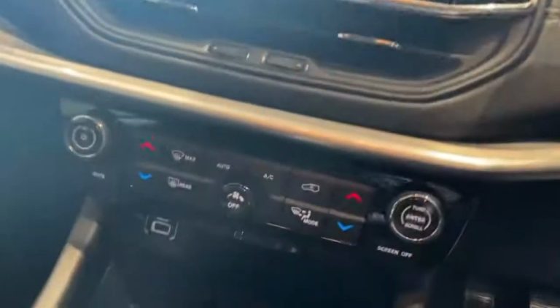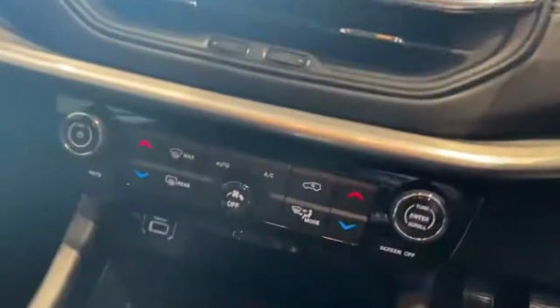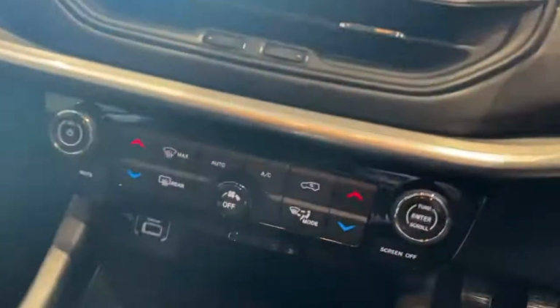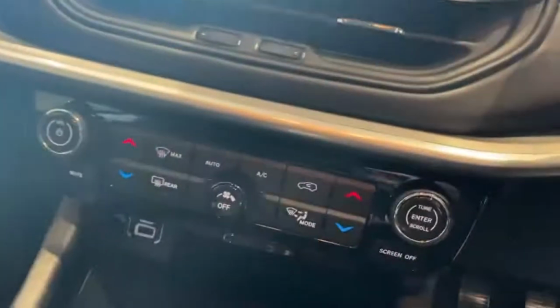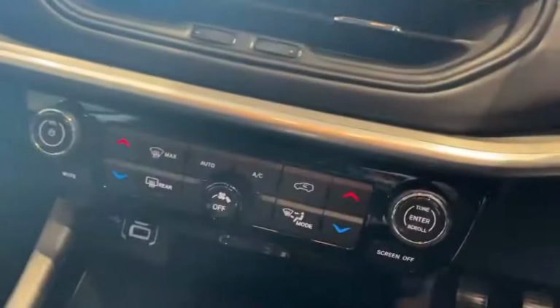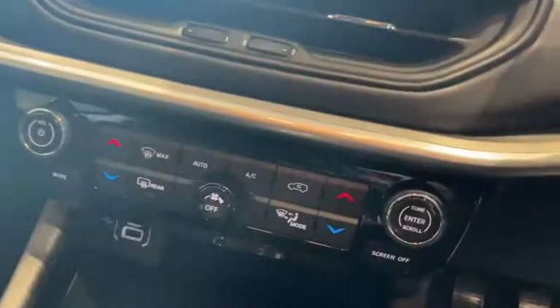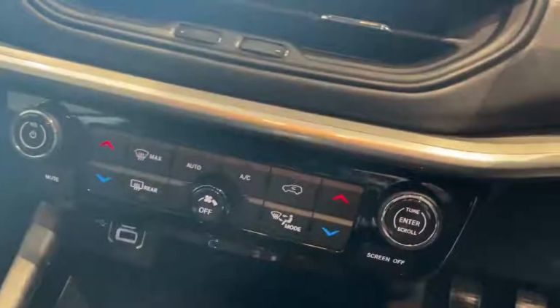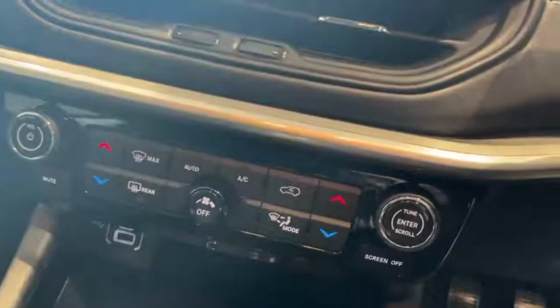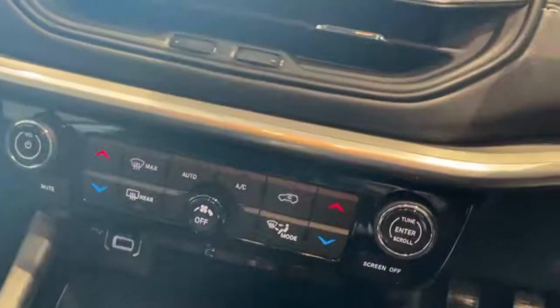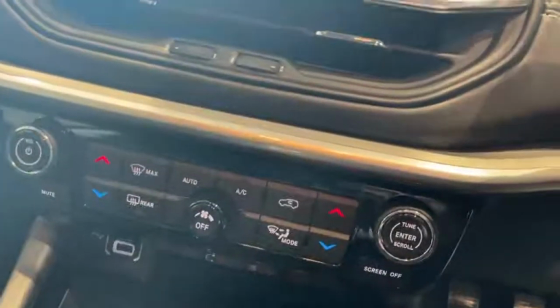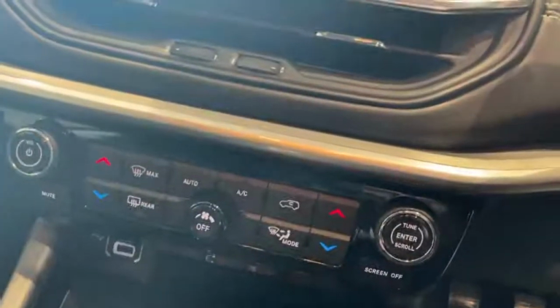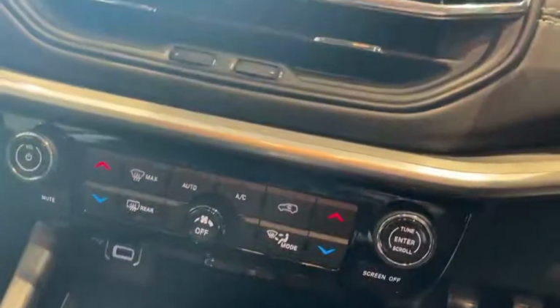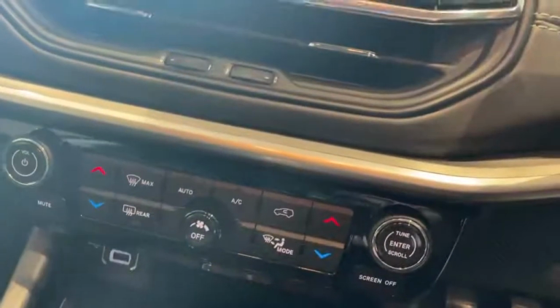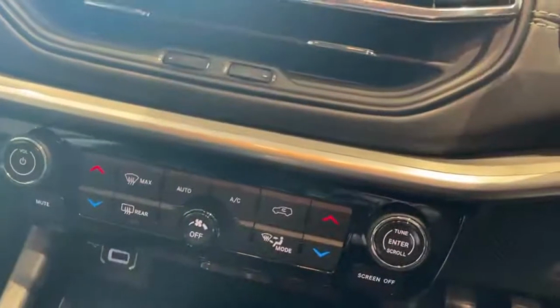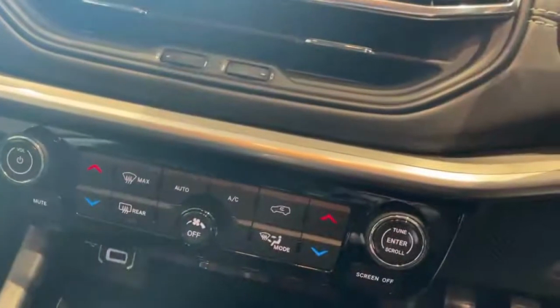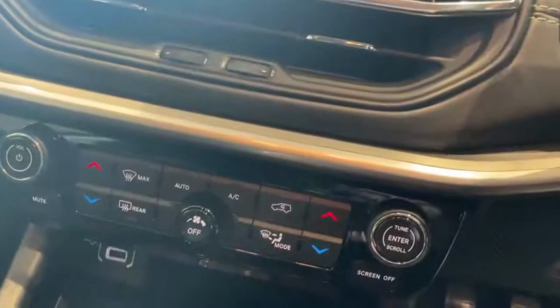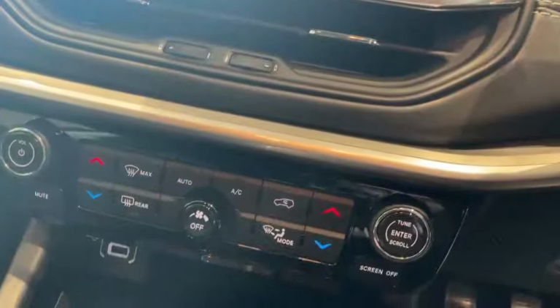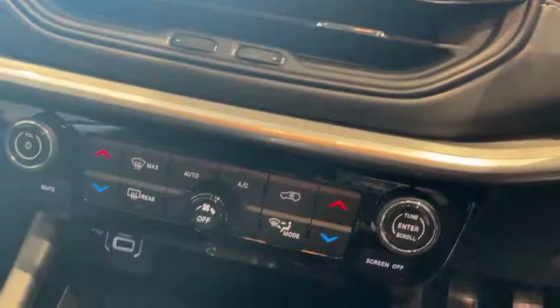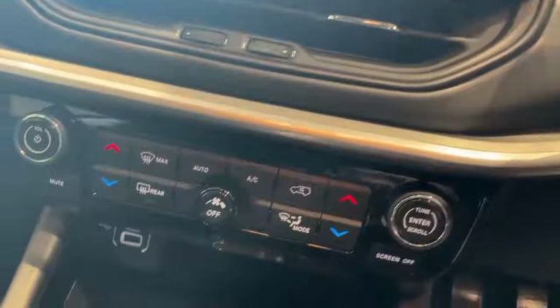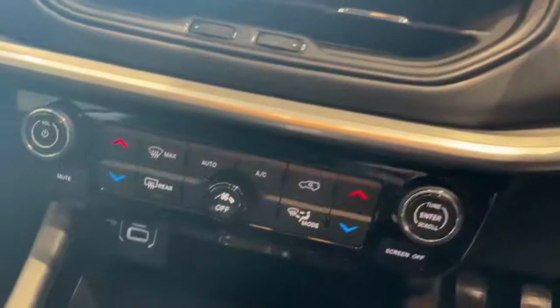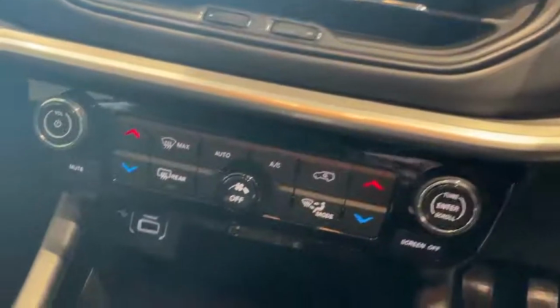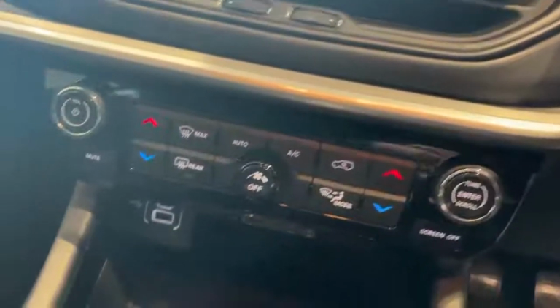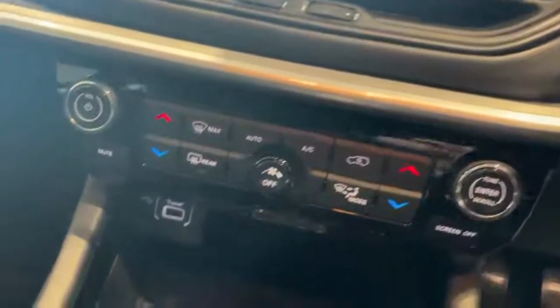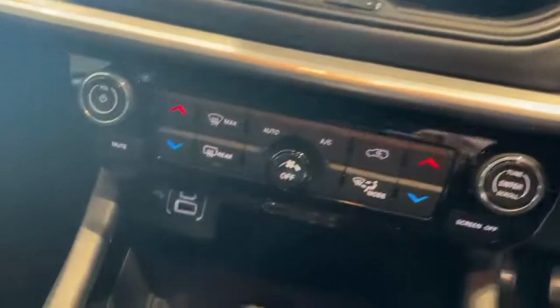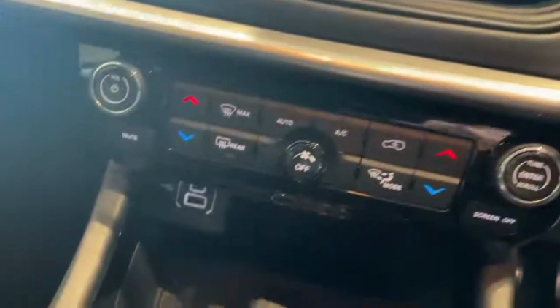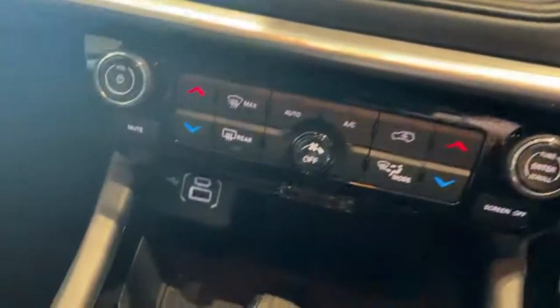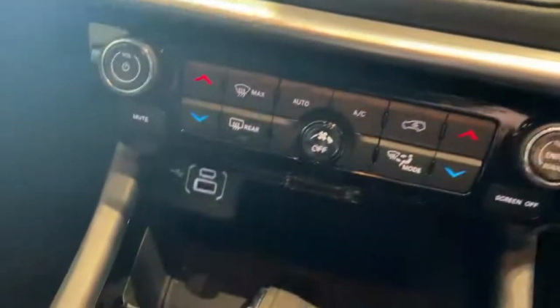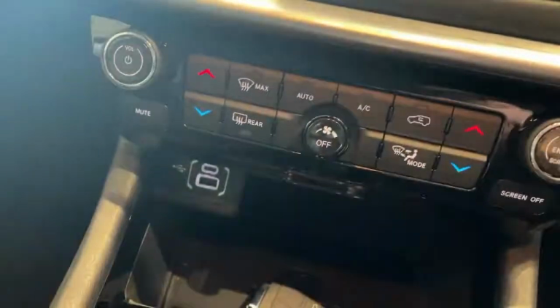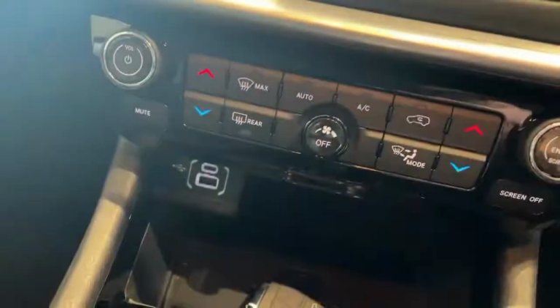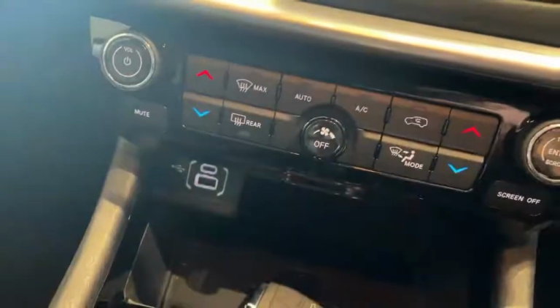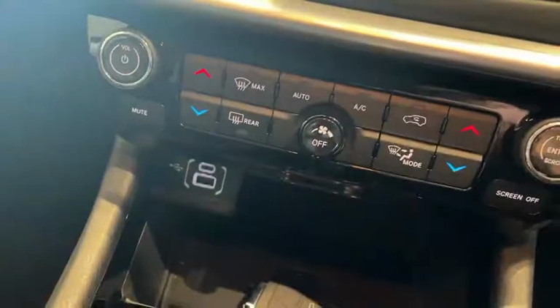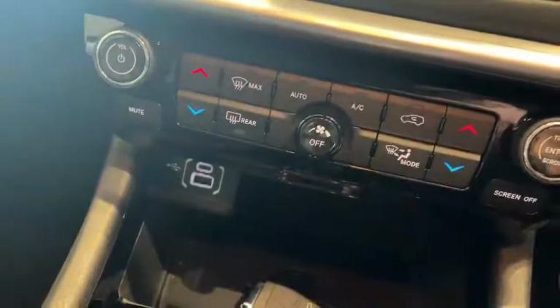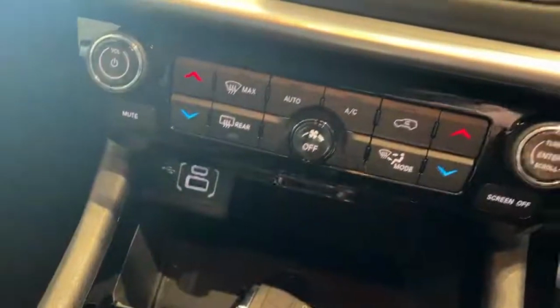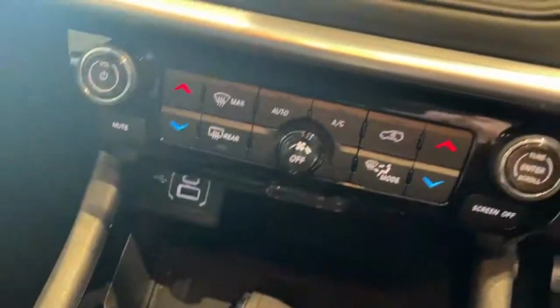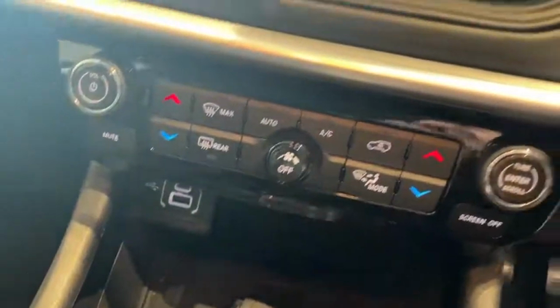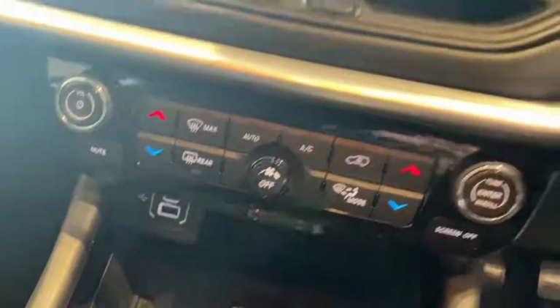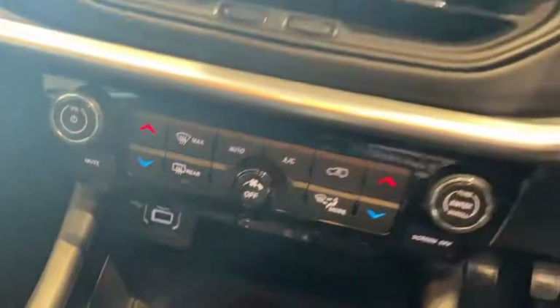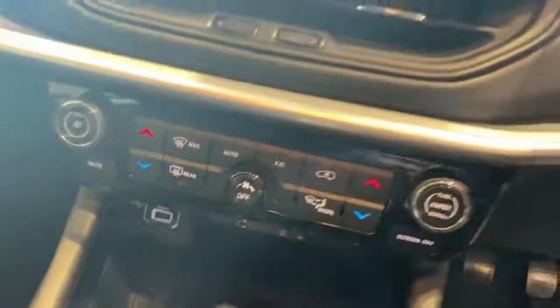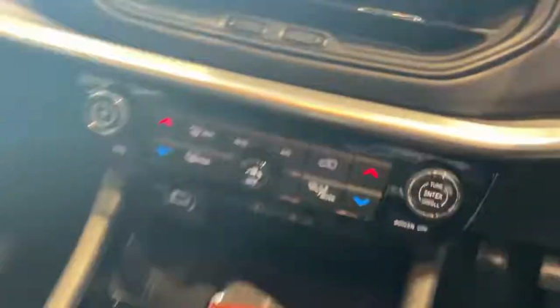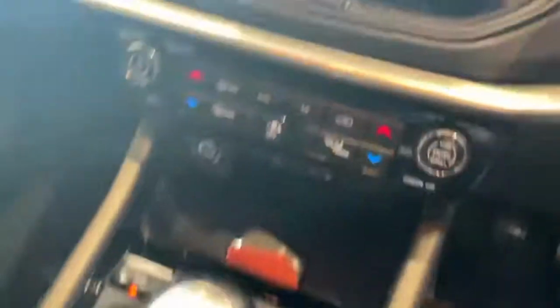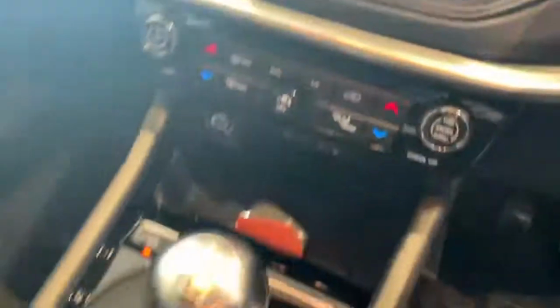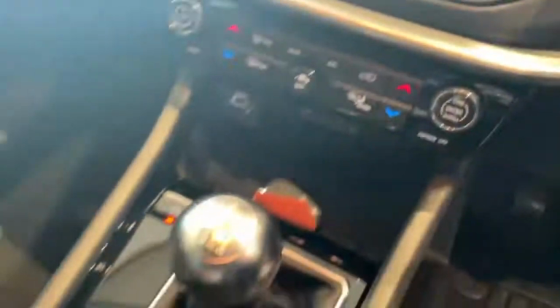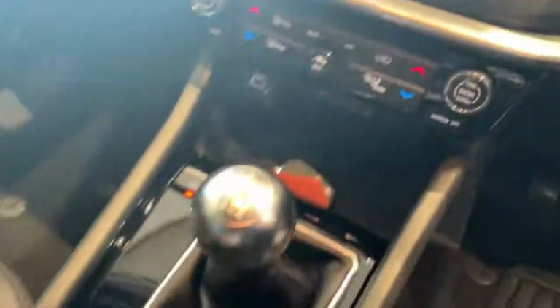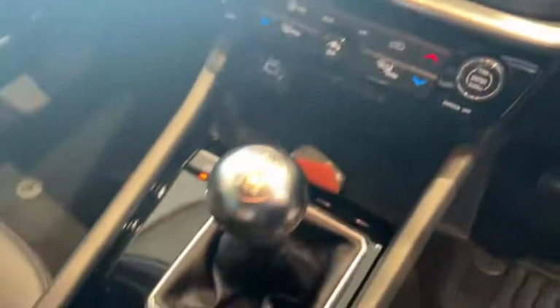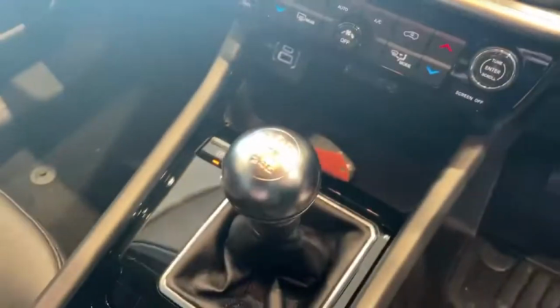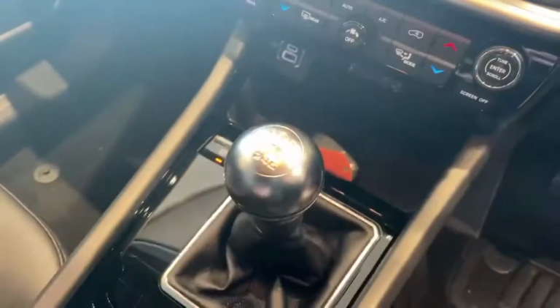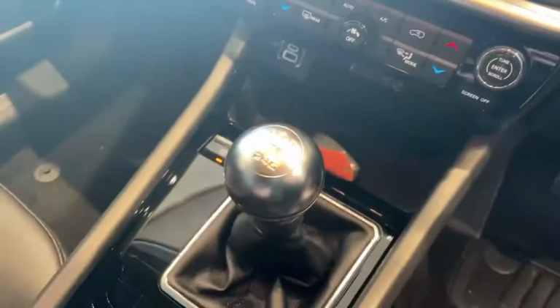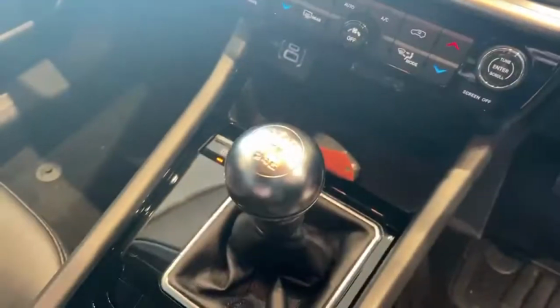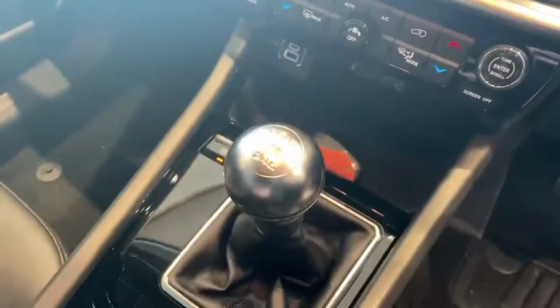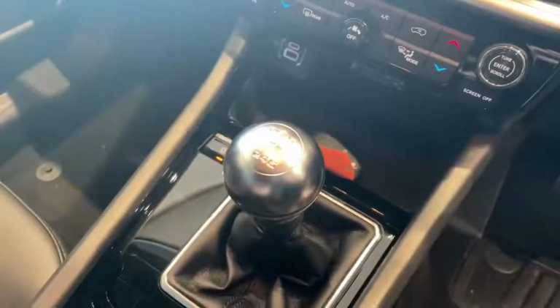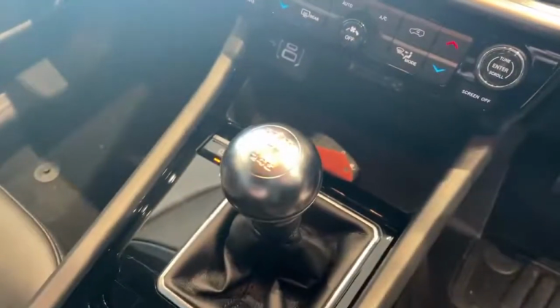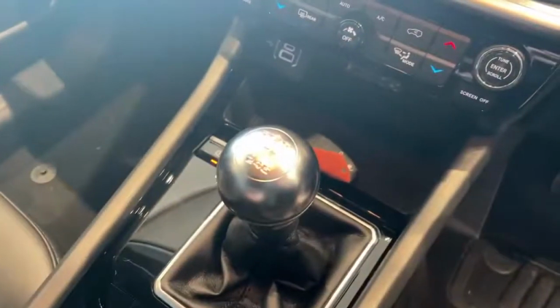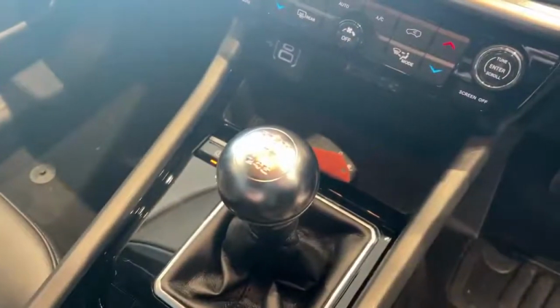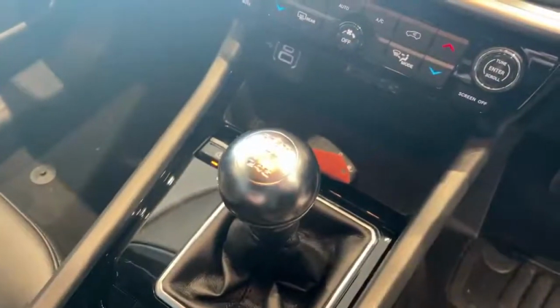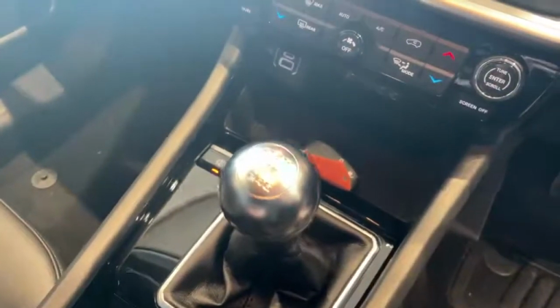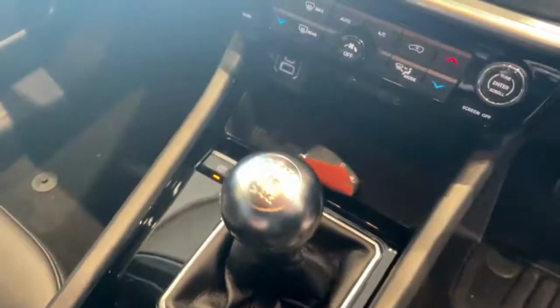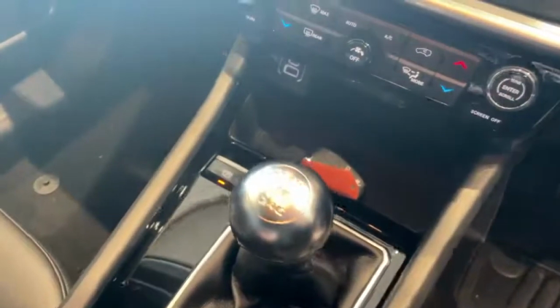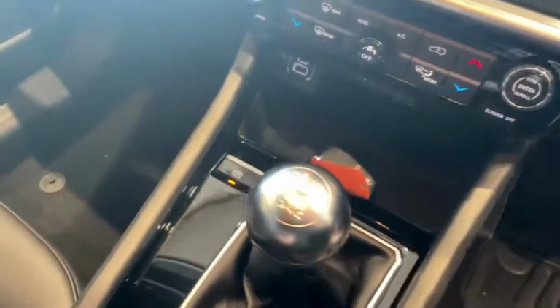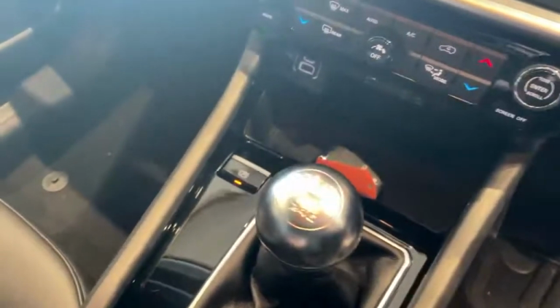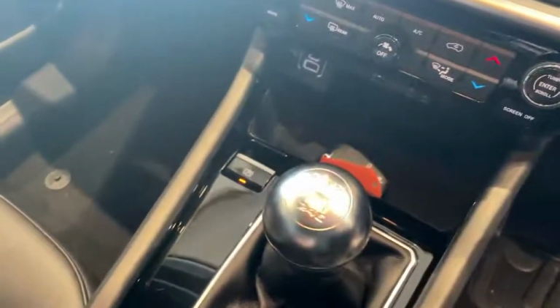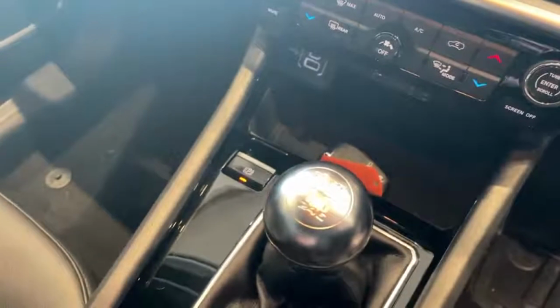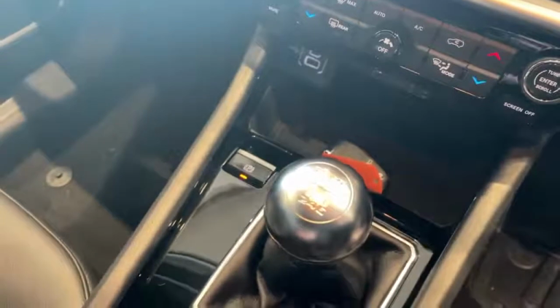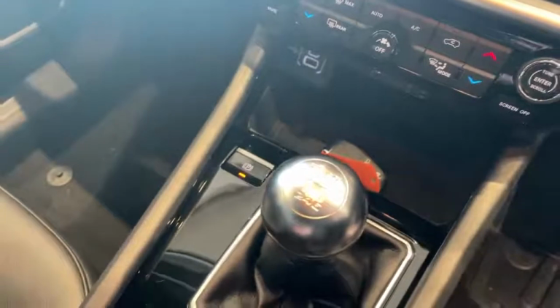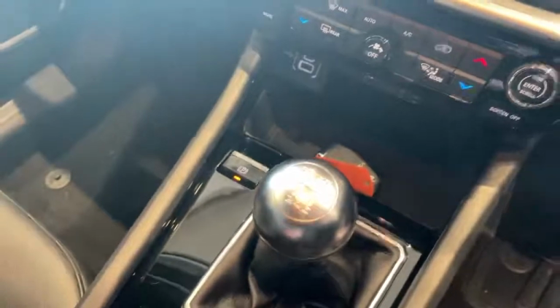Manual controls for the climate control, USB and USB-C ports, 6-speed manual gearbox, and electric handbrake.